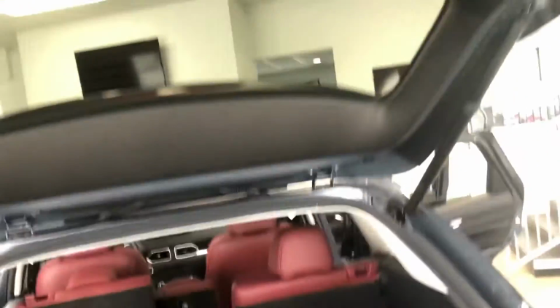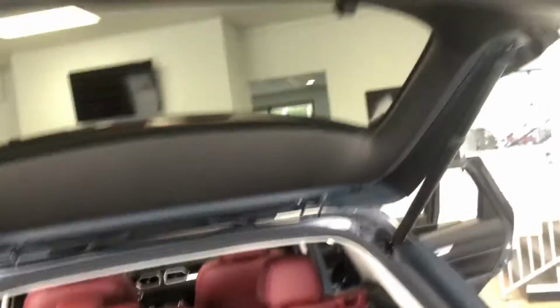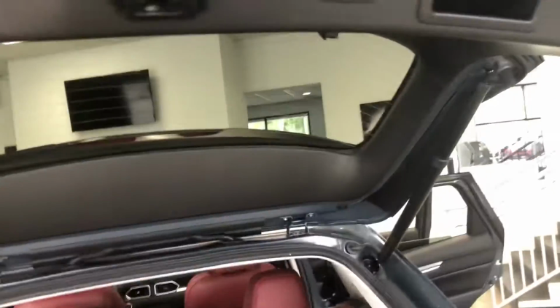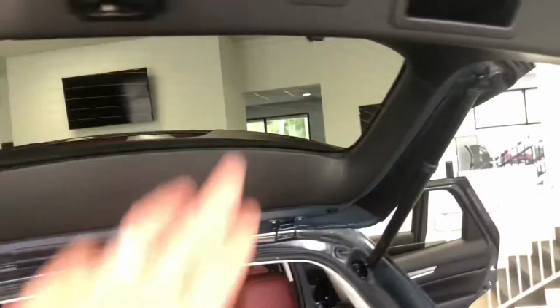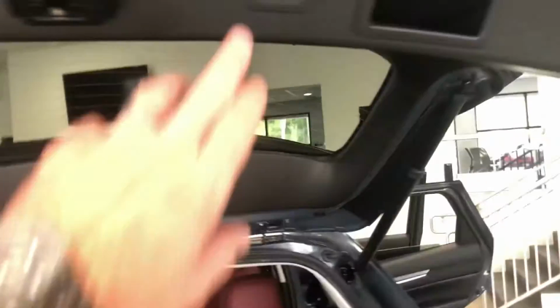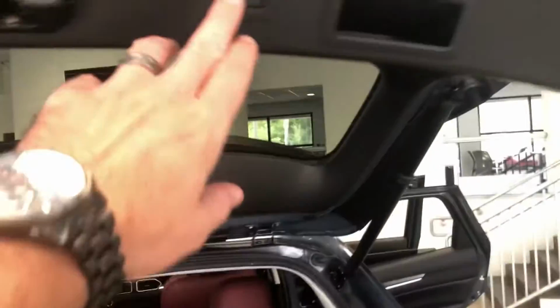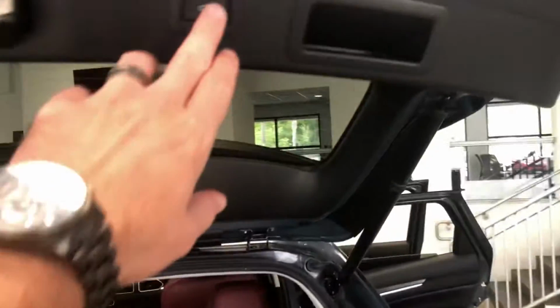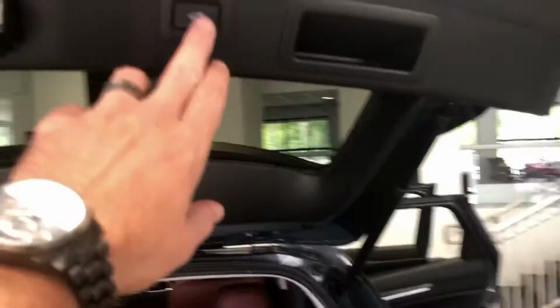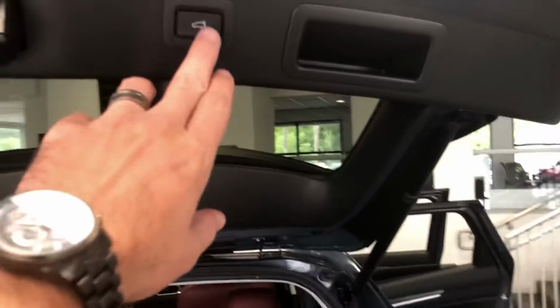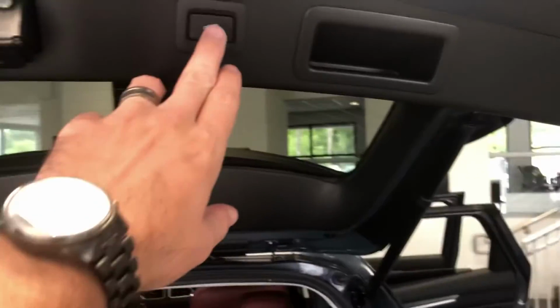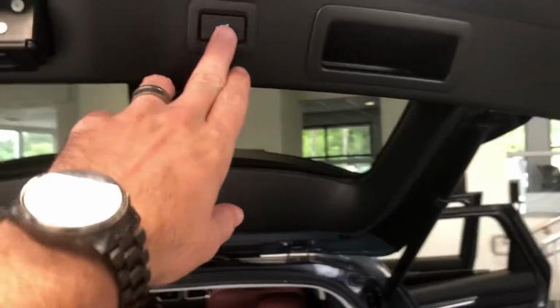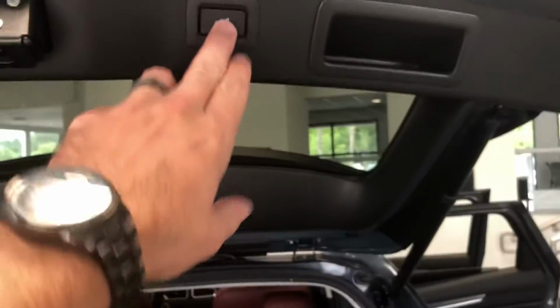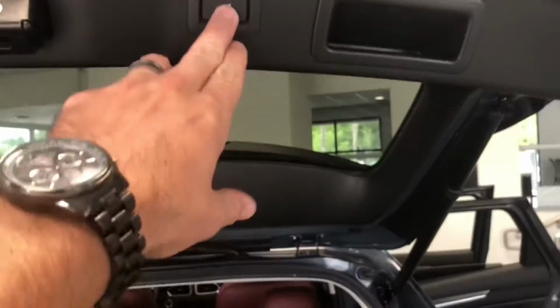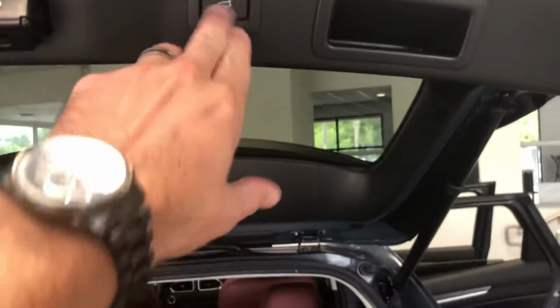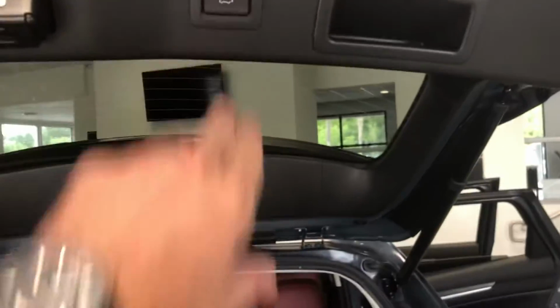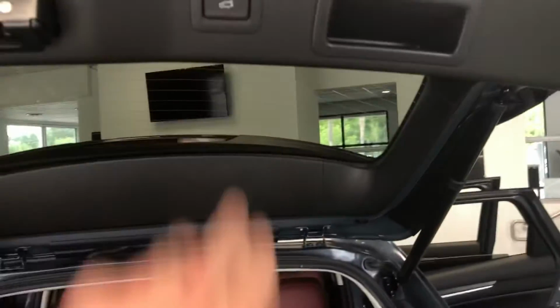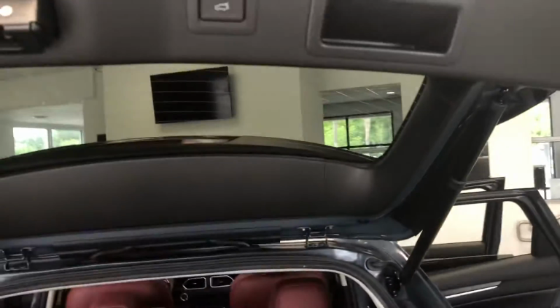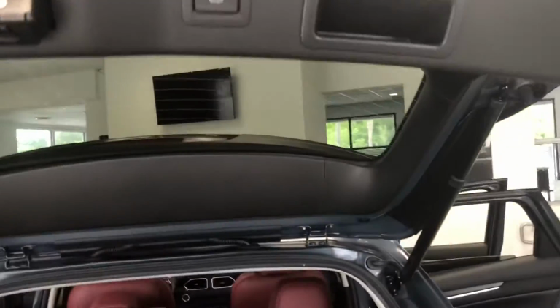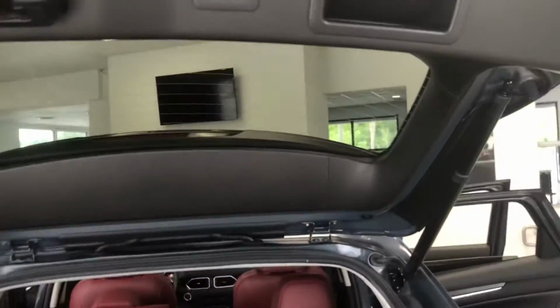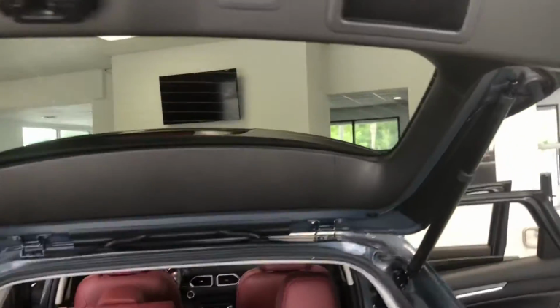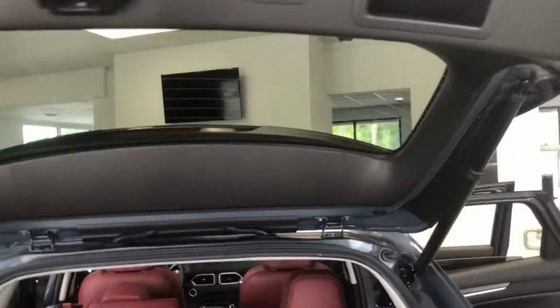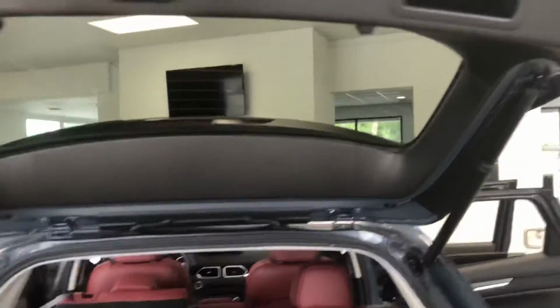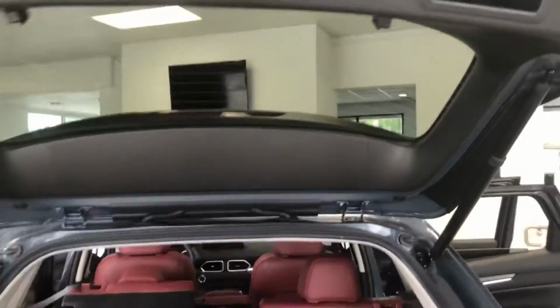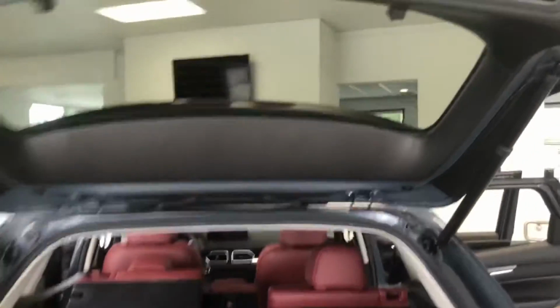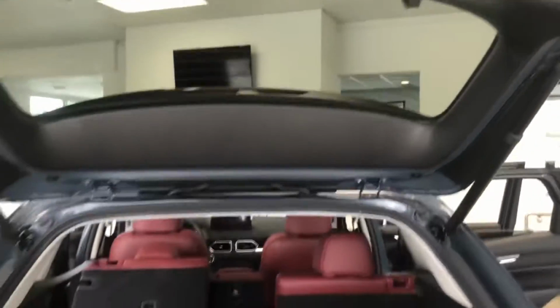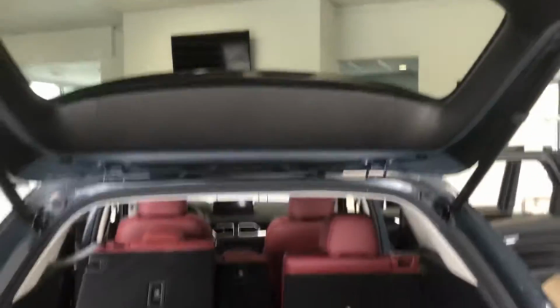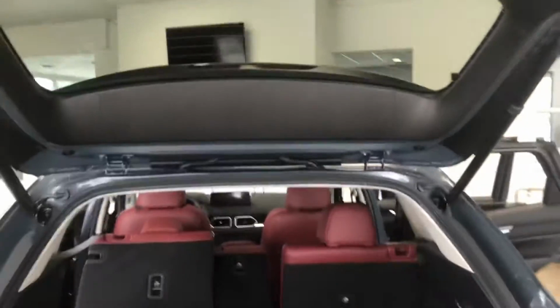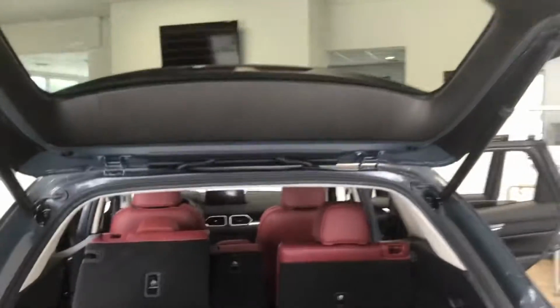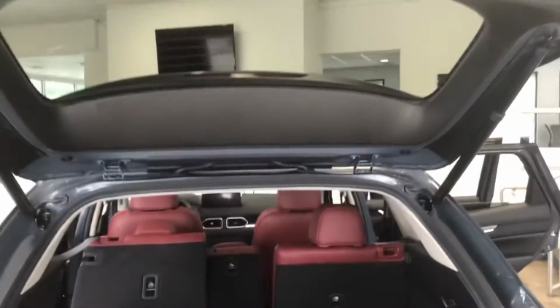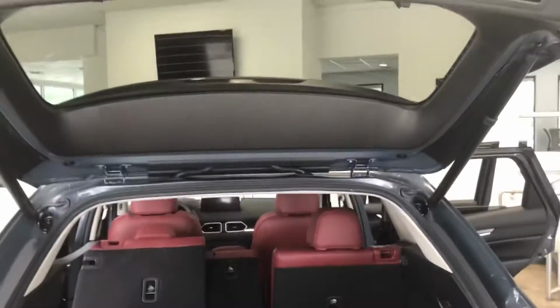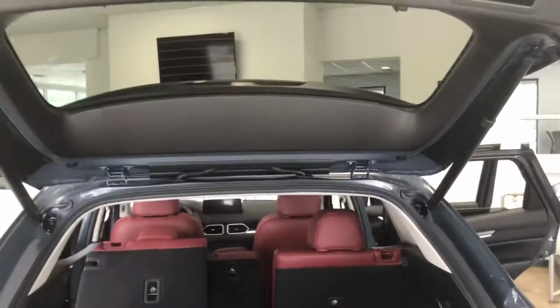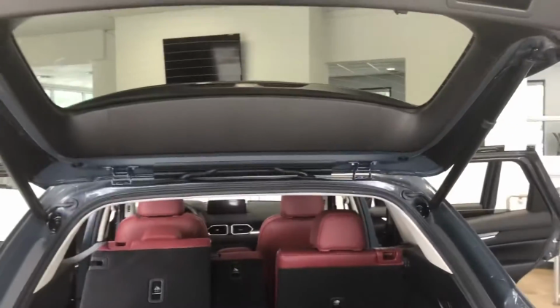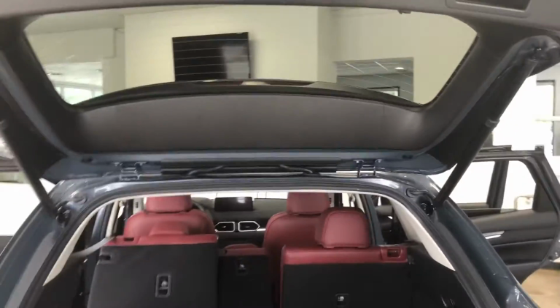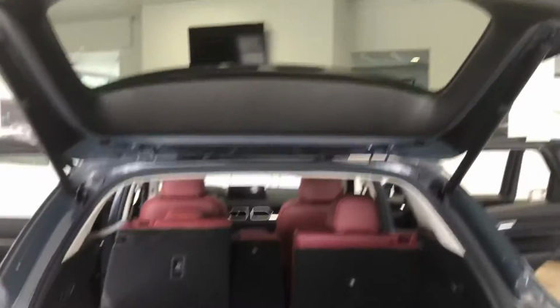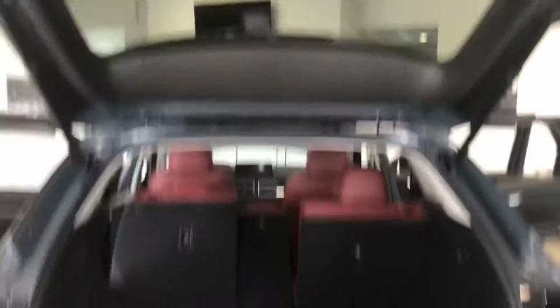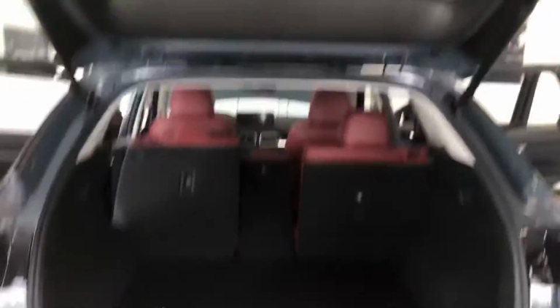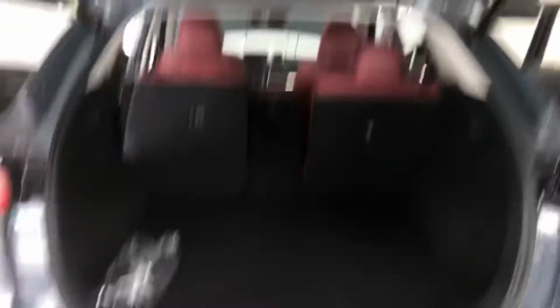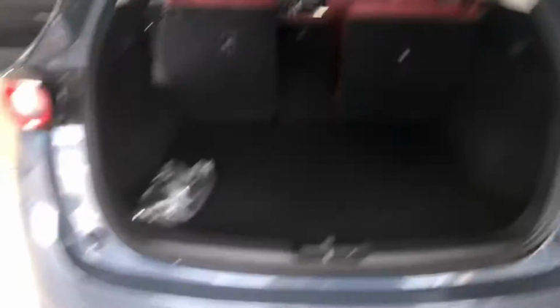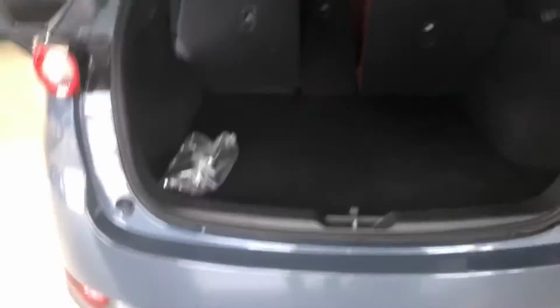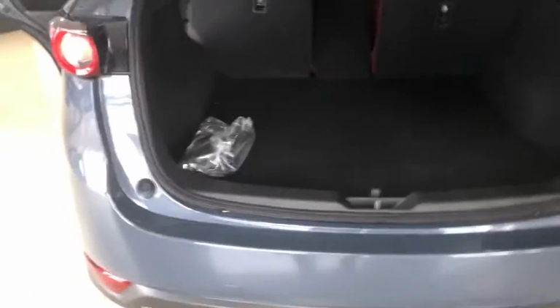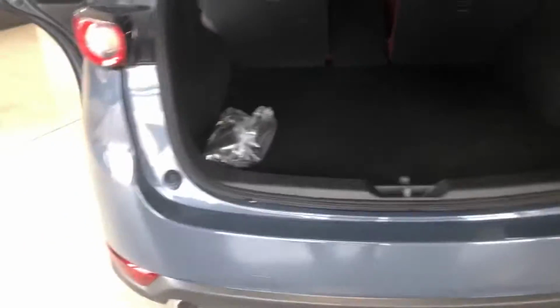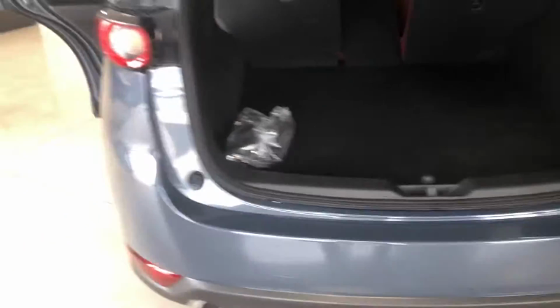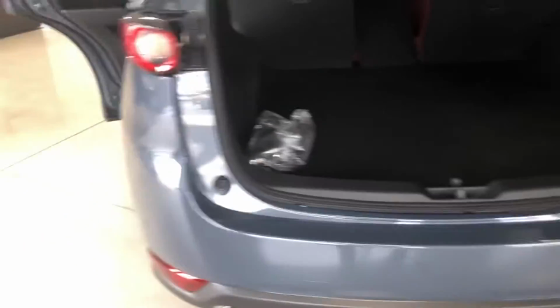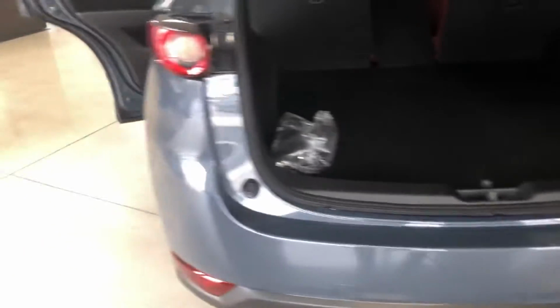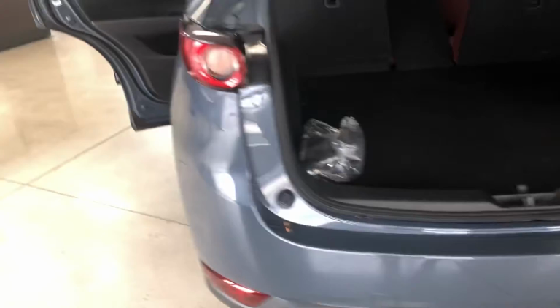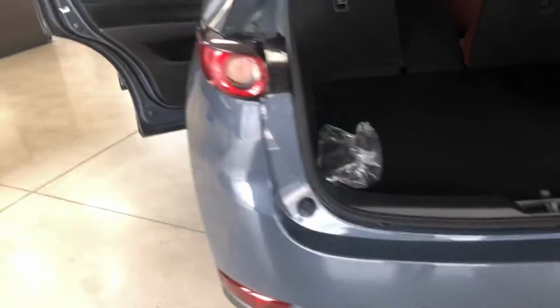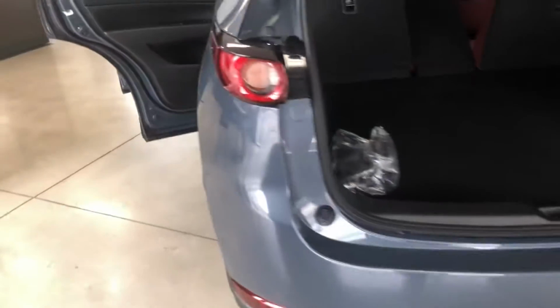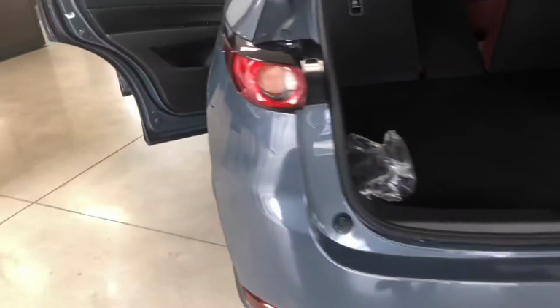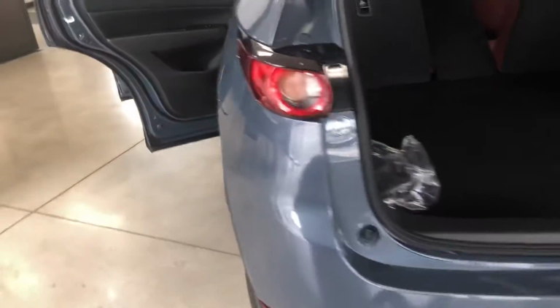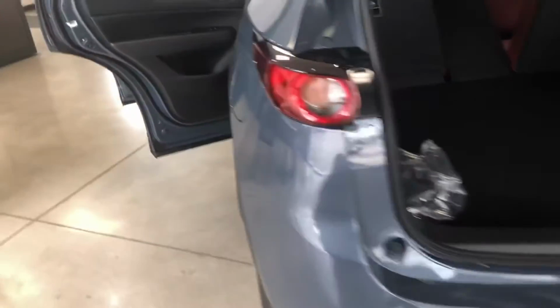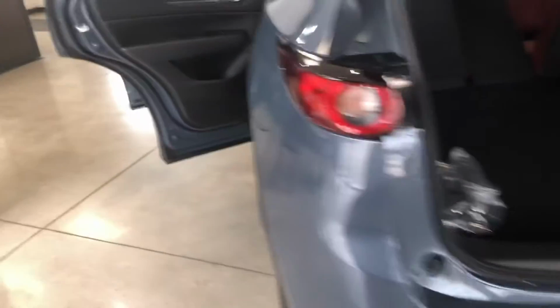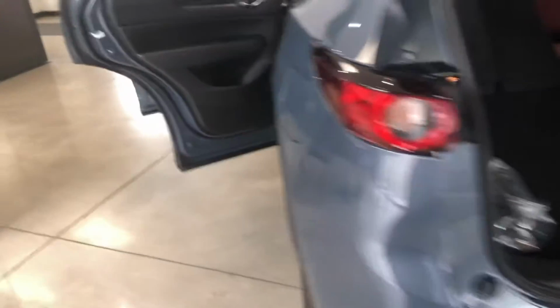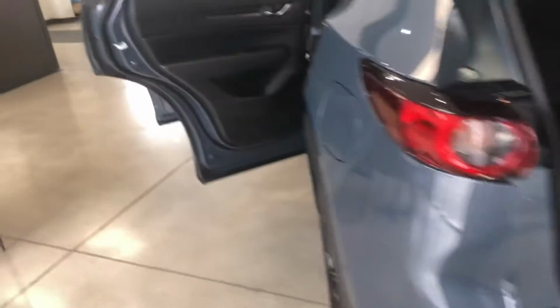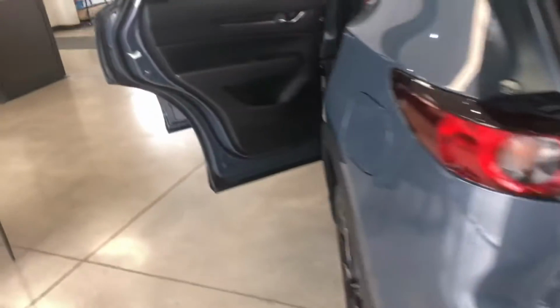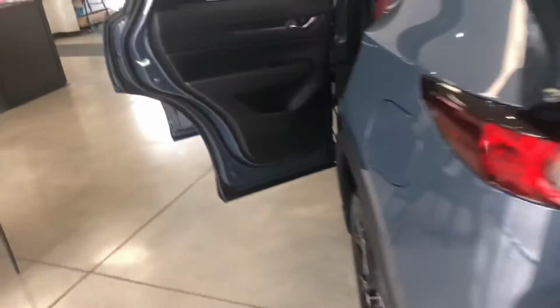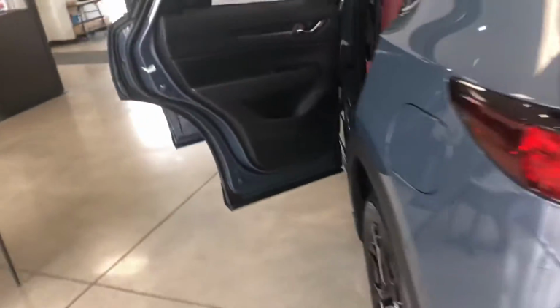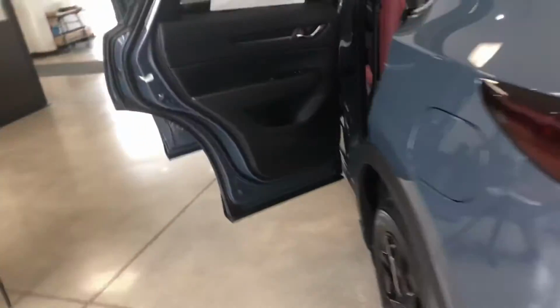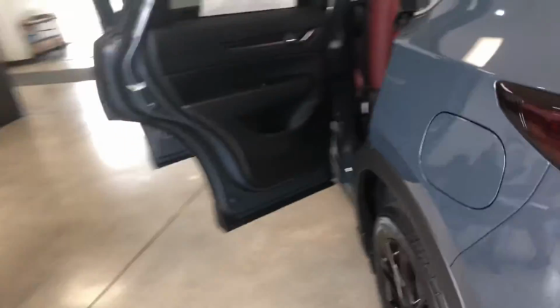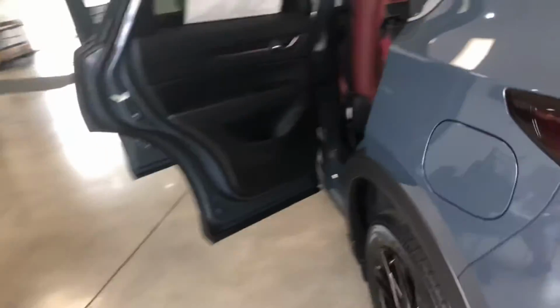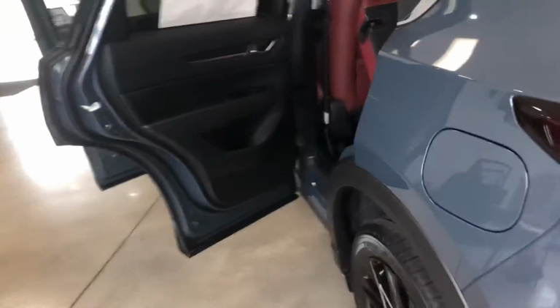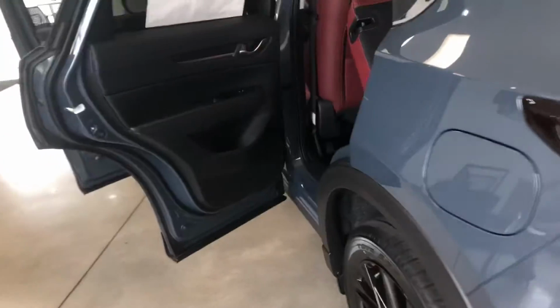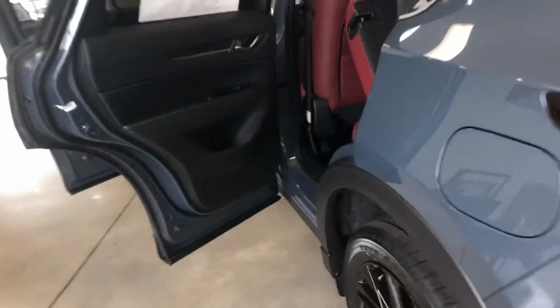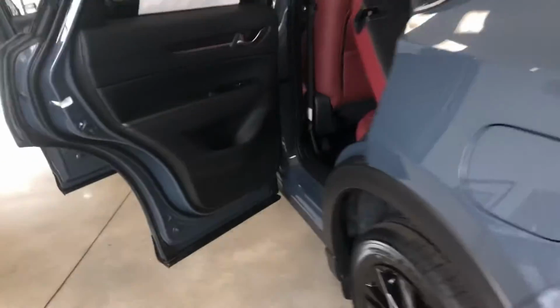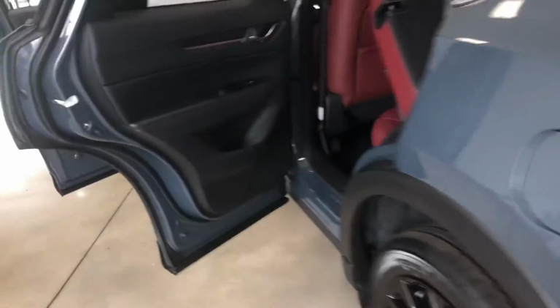This does come equipped with the power liftgate as well as your backup camera and rear parking sensors.